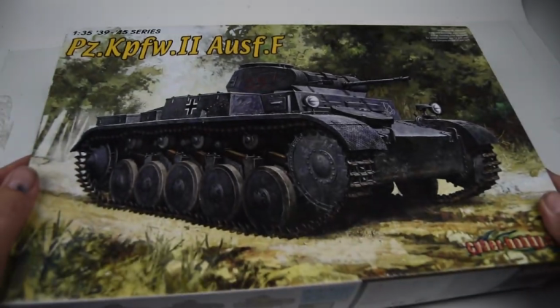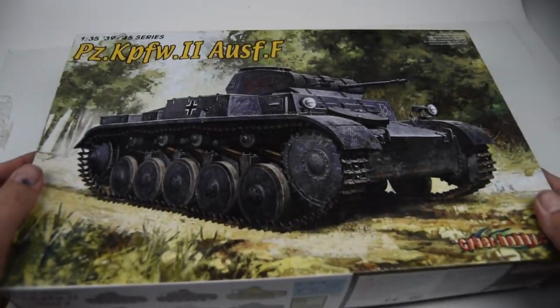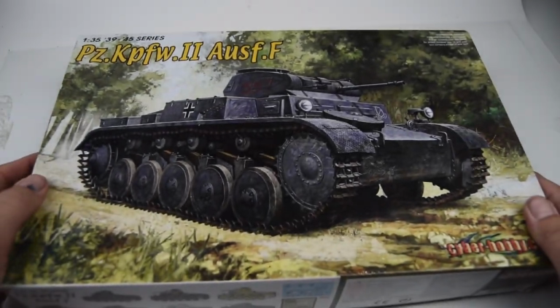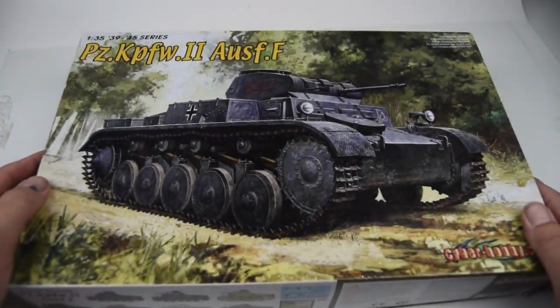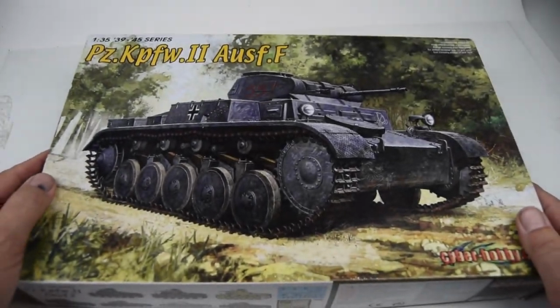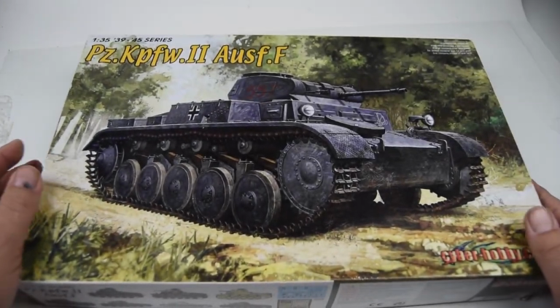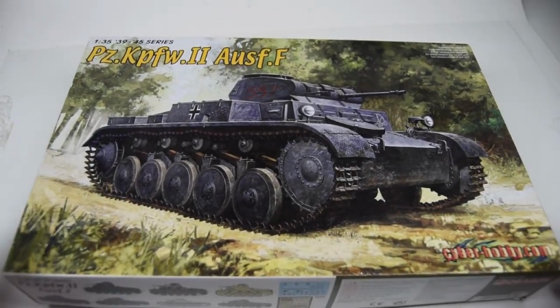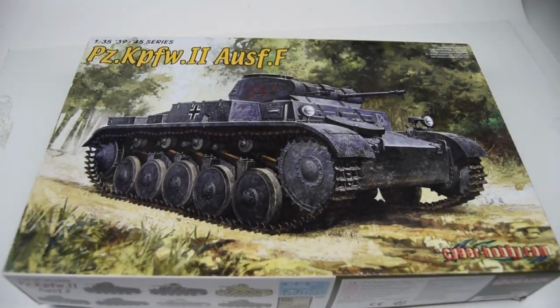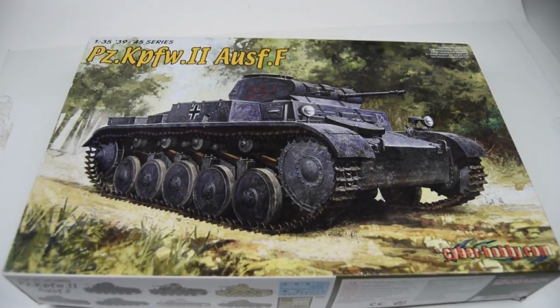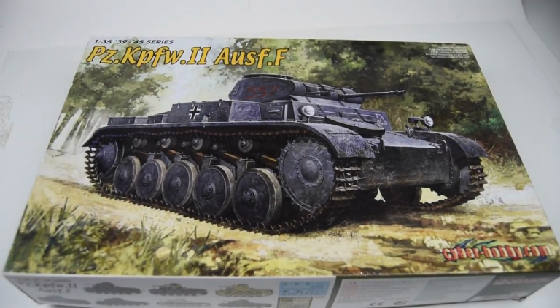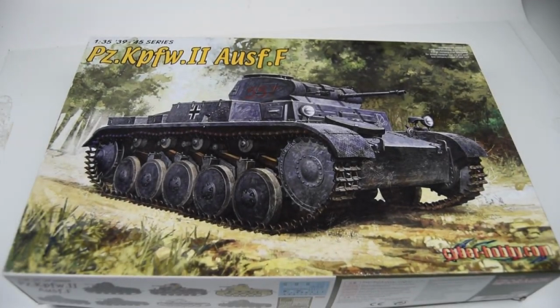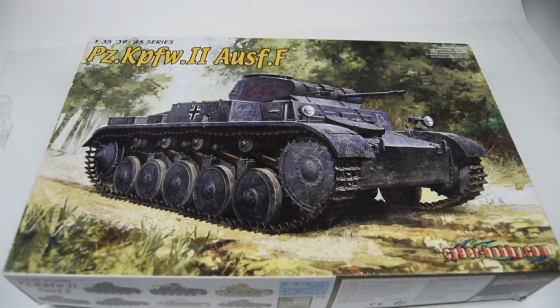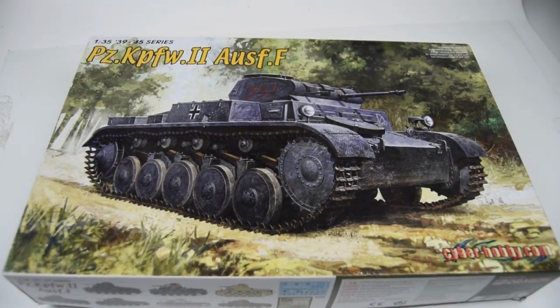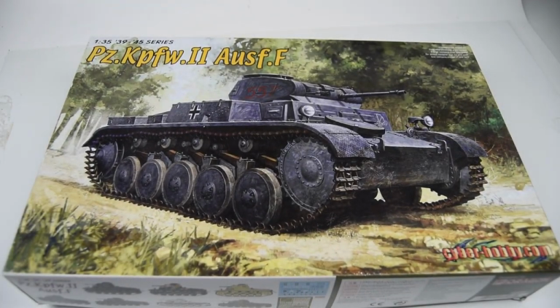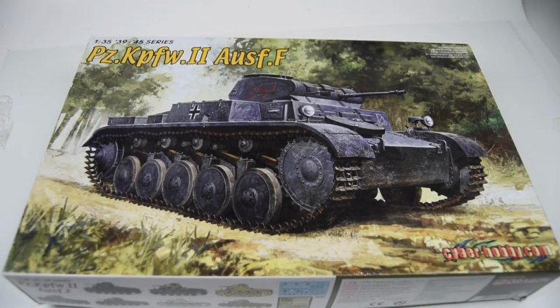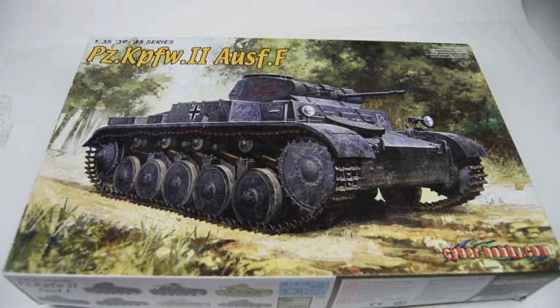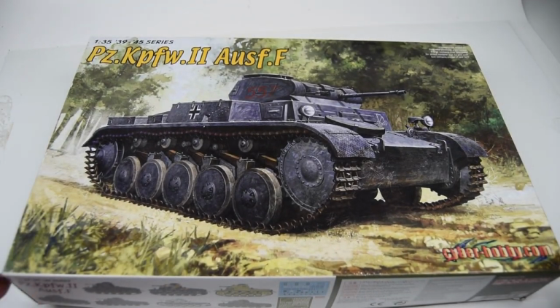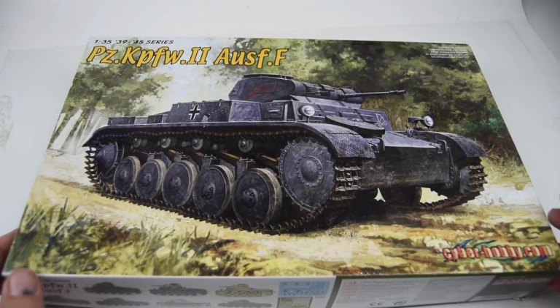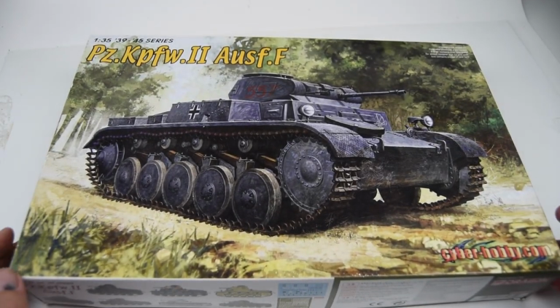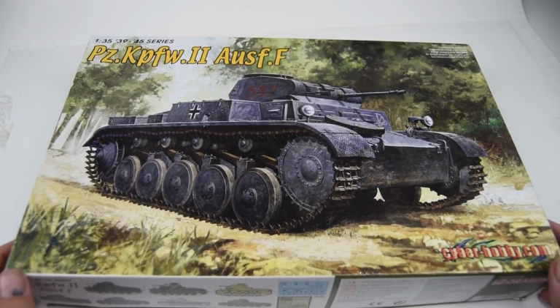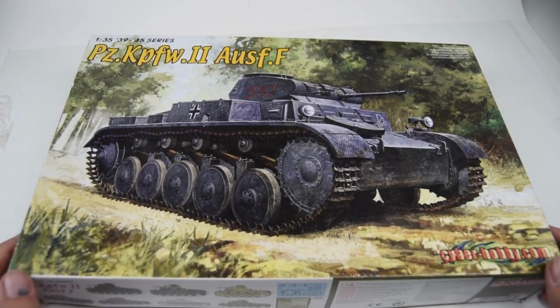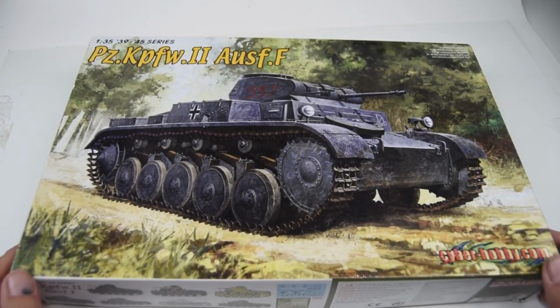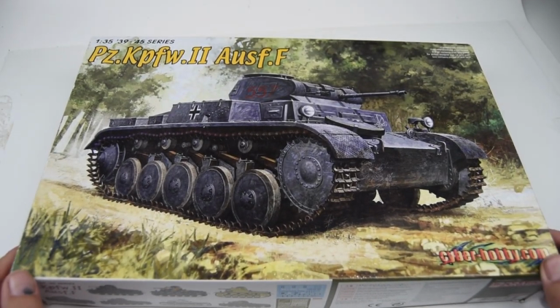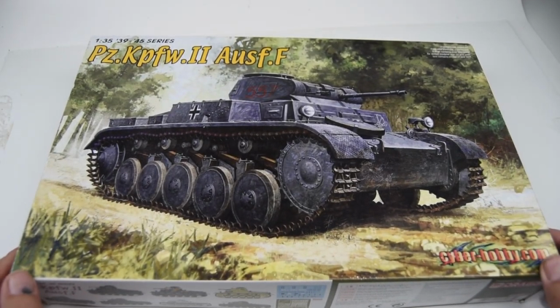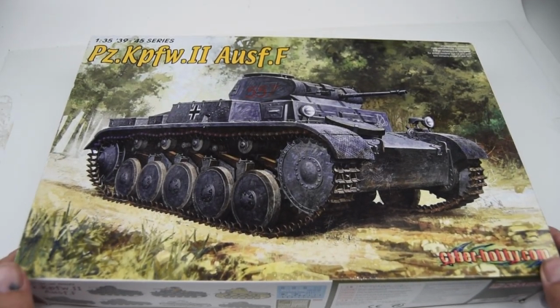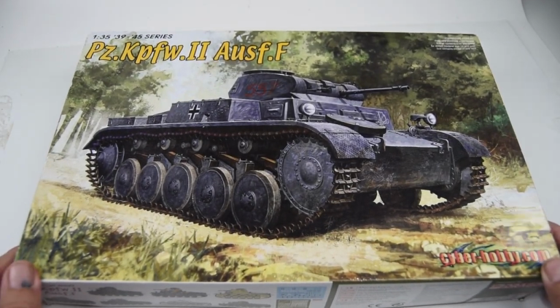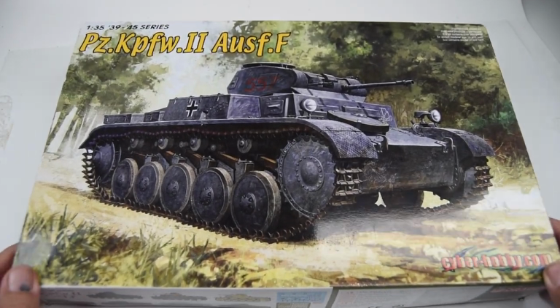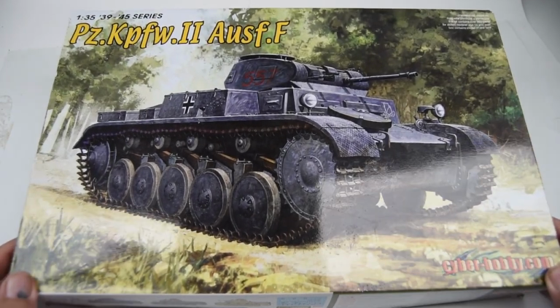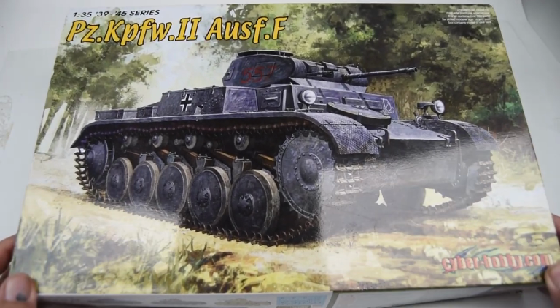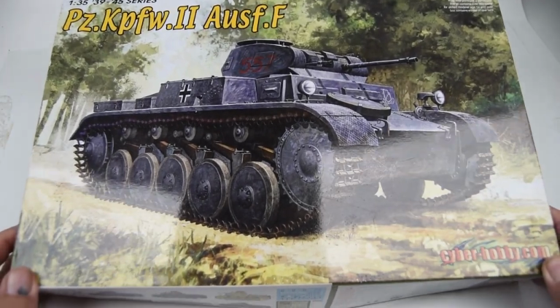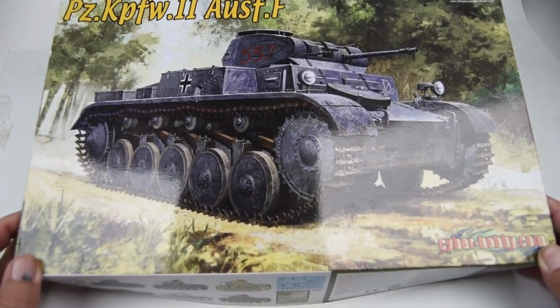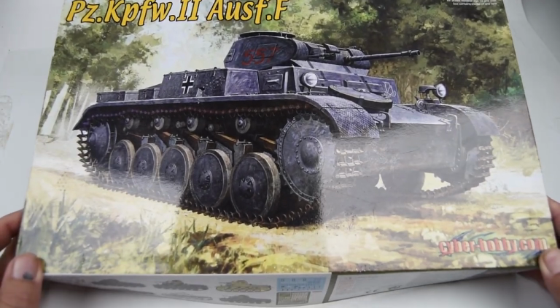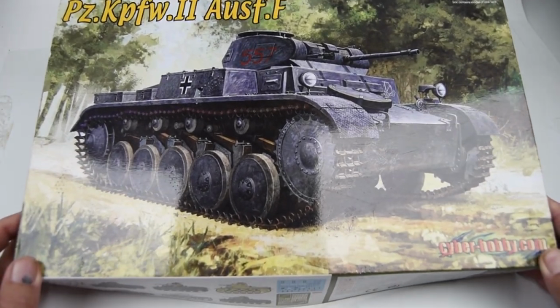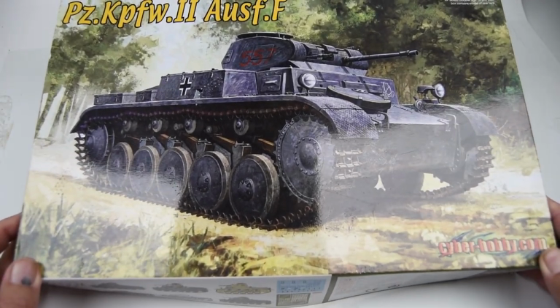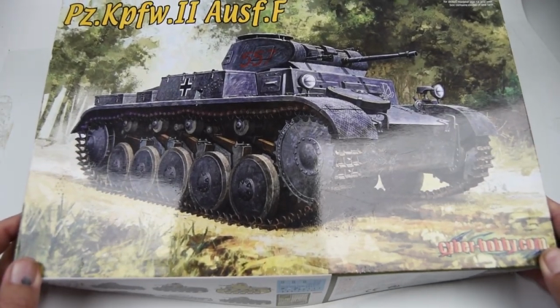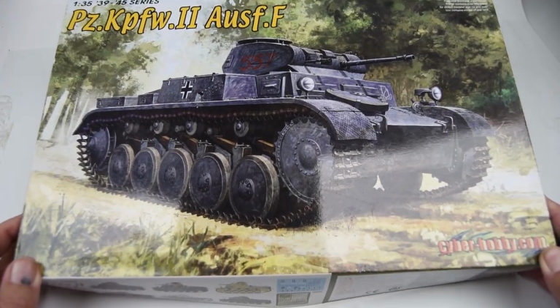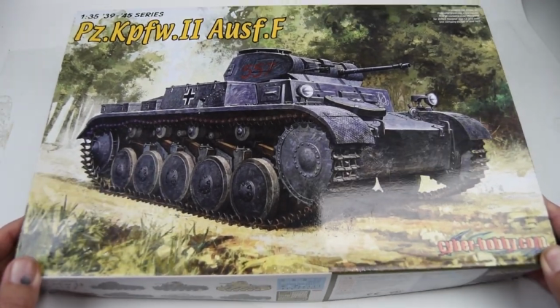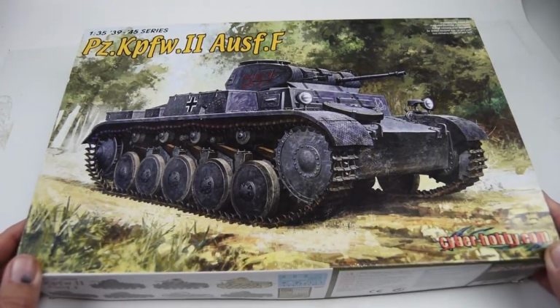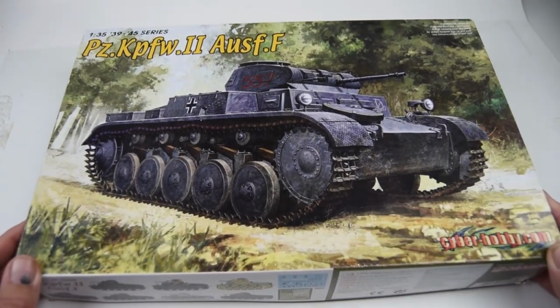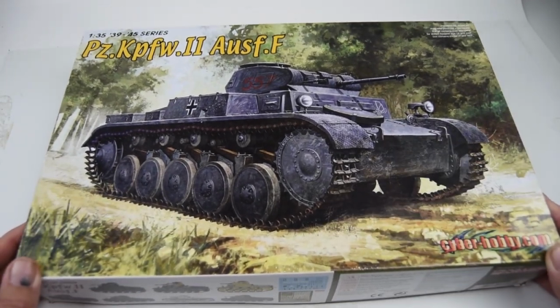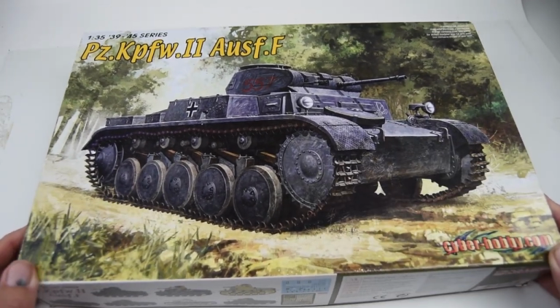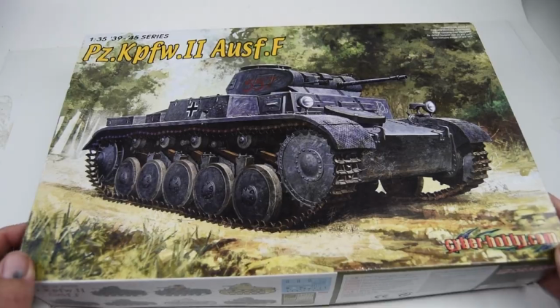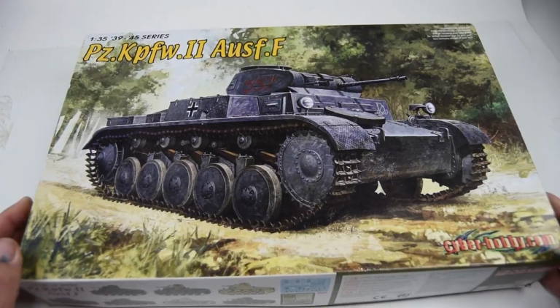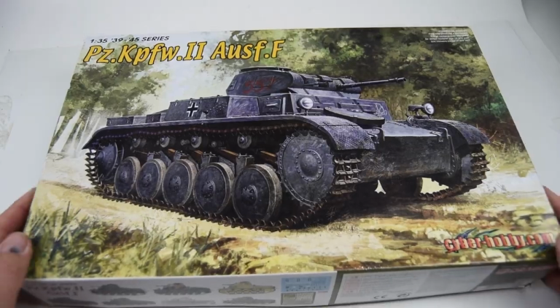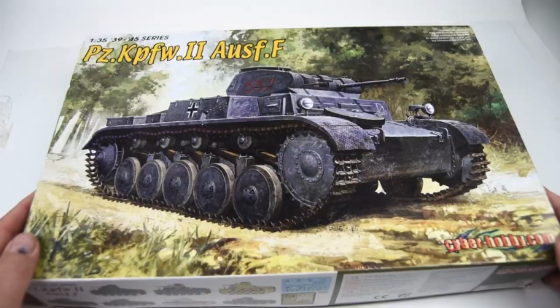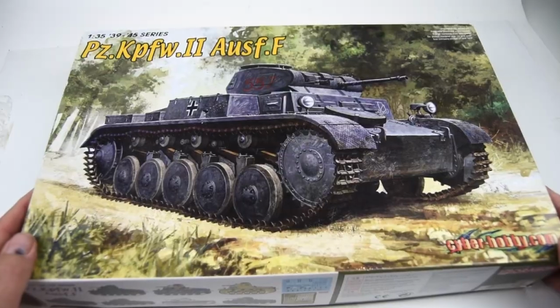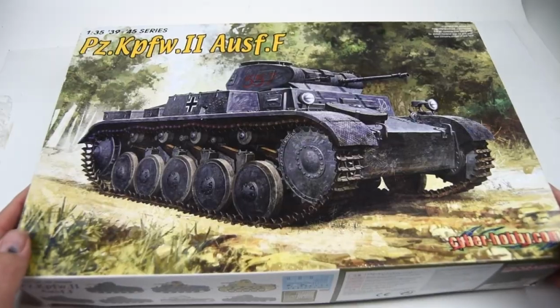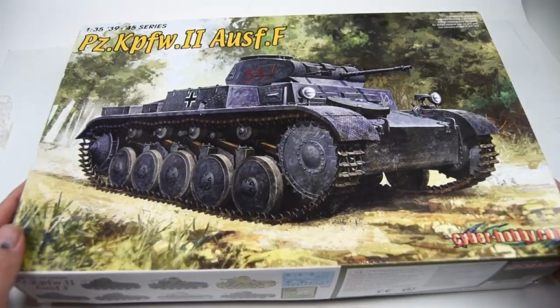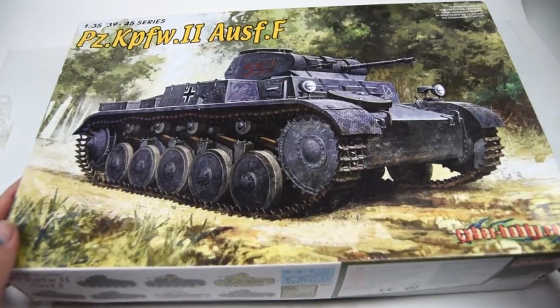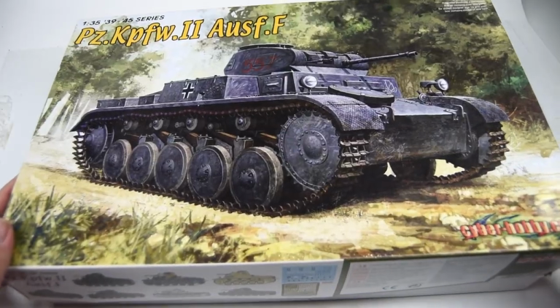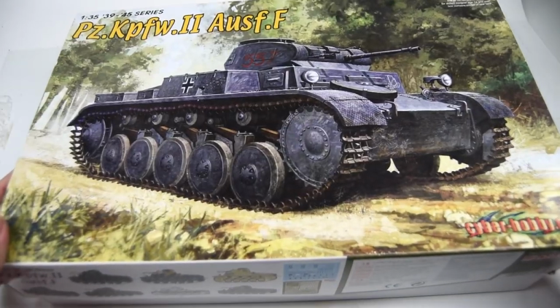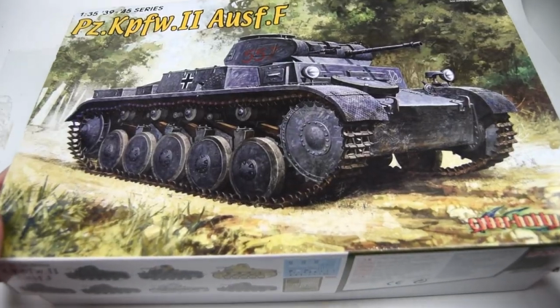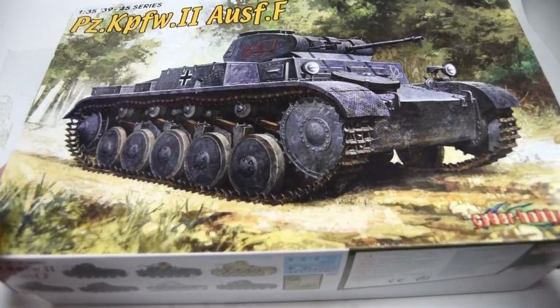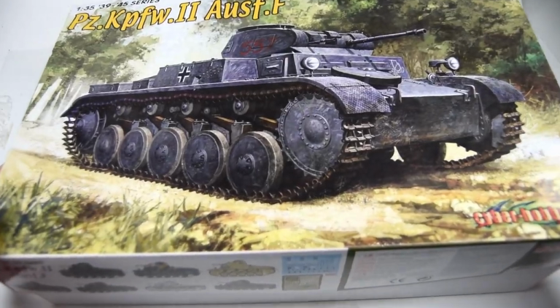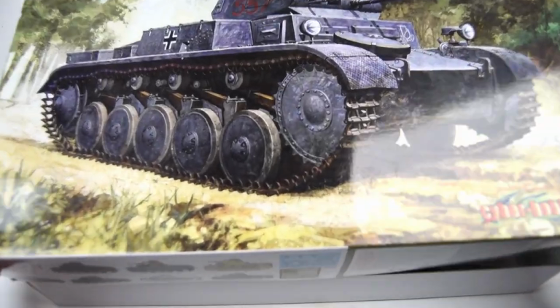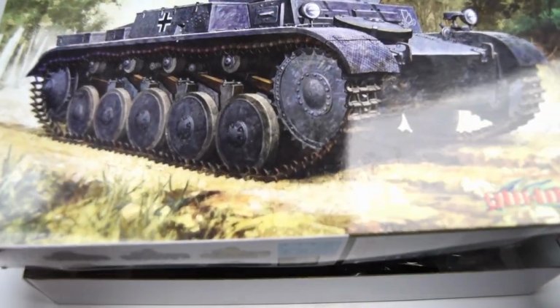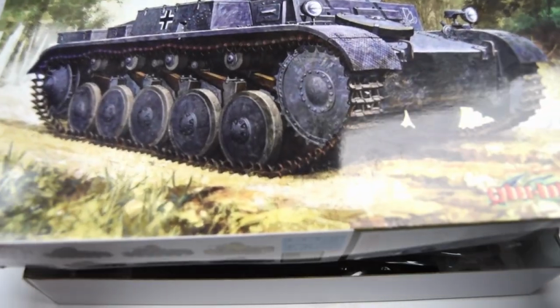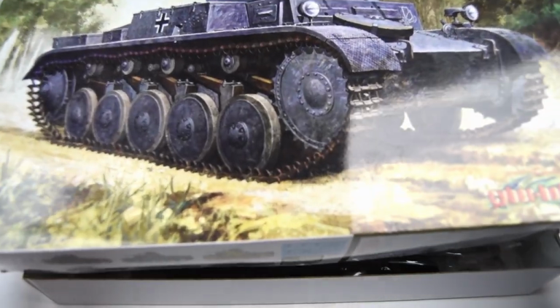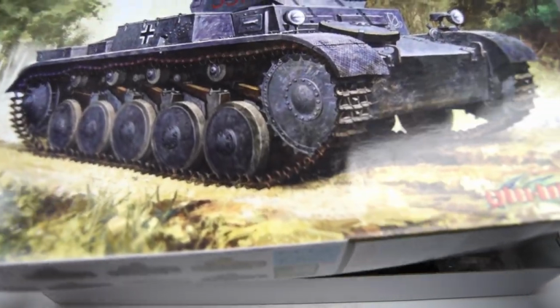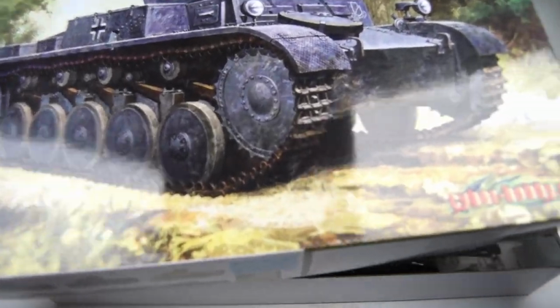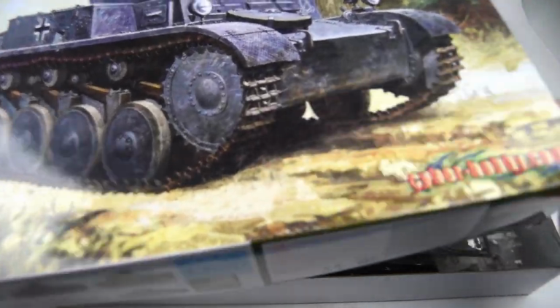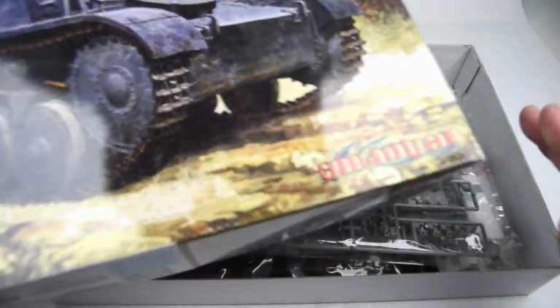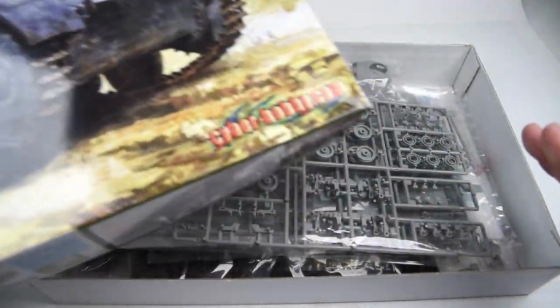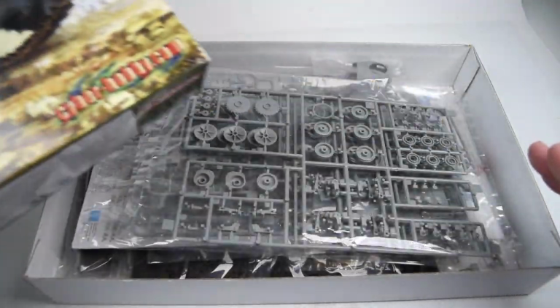Hi everyone! Well, it's time for the big reveal — the next project on the channel — and that will be a Panzer II. Let's get going.